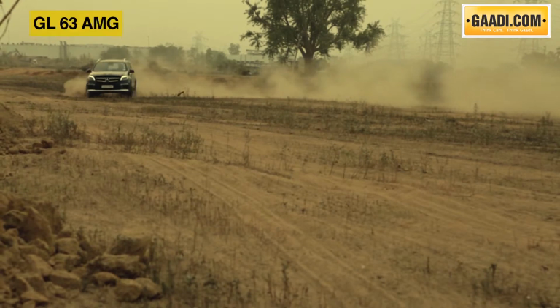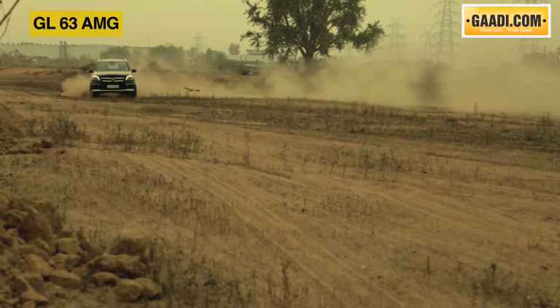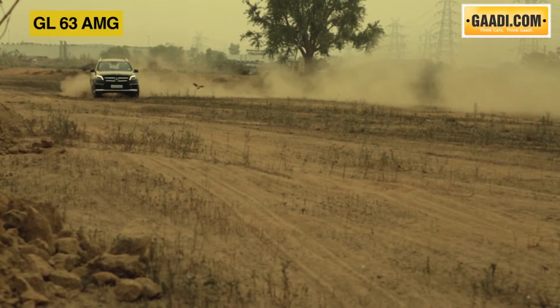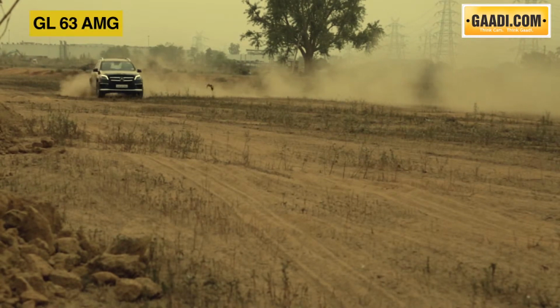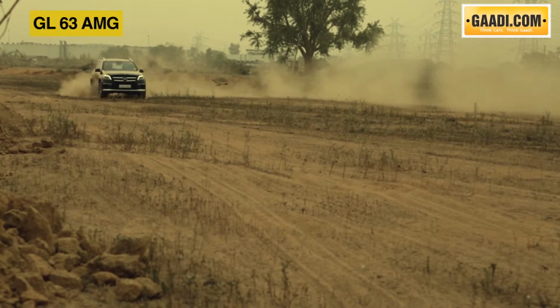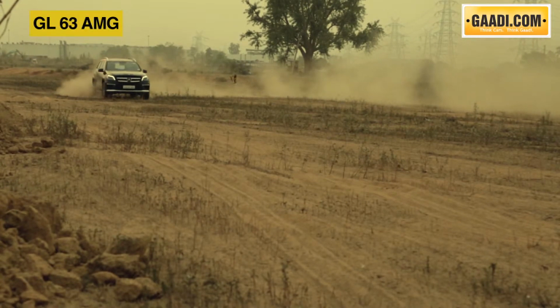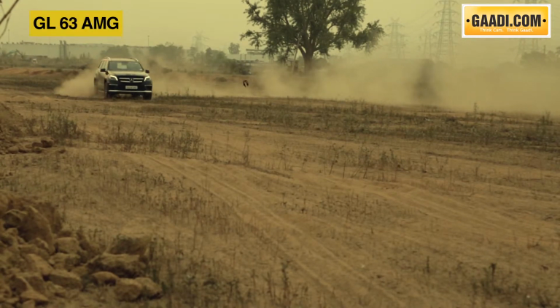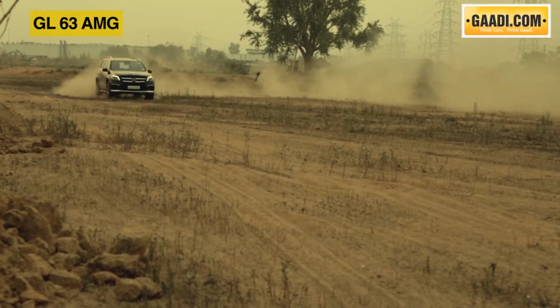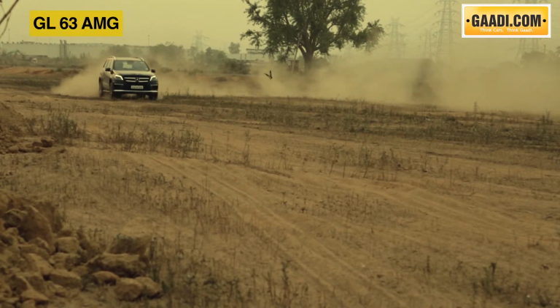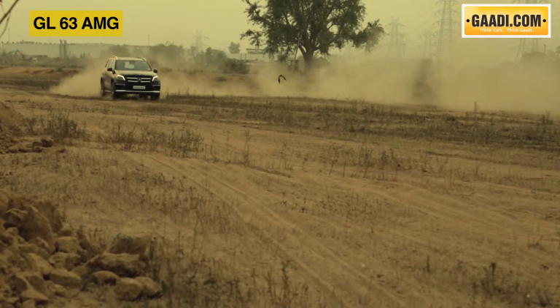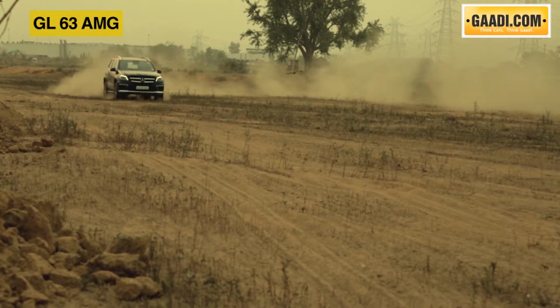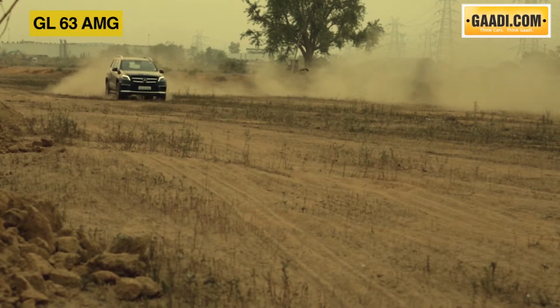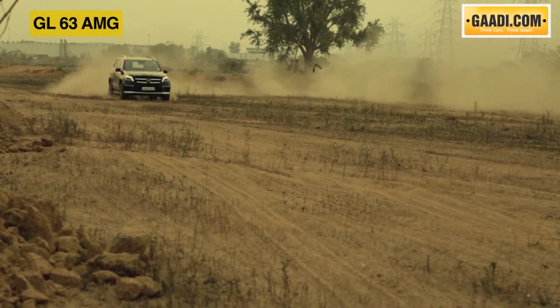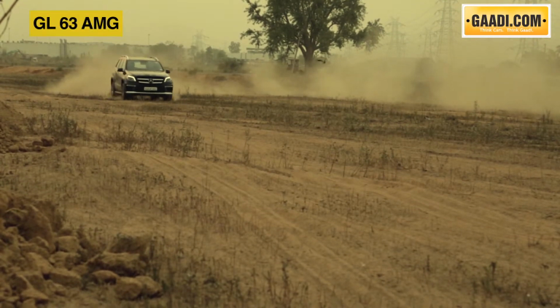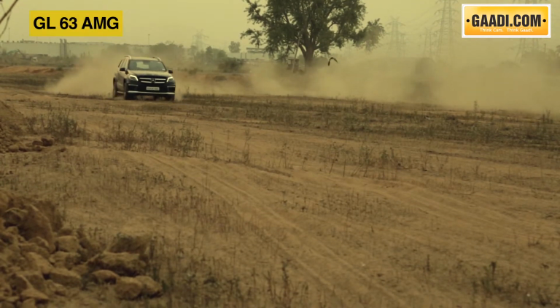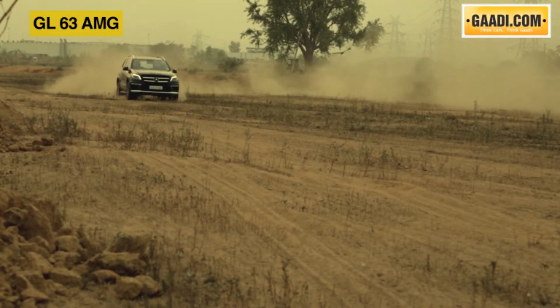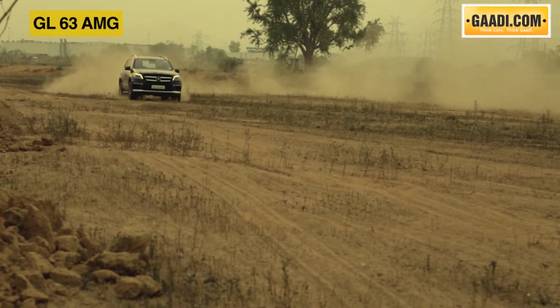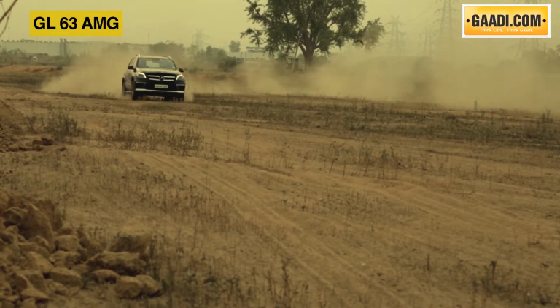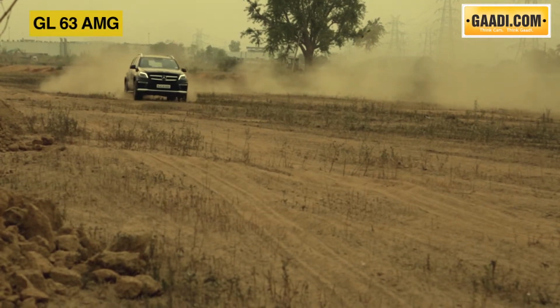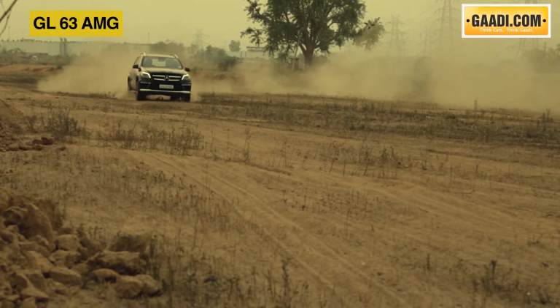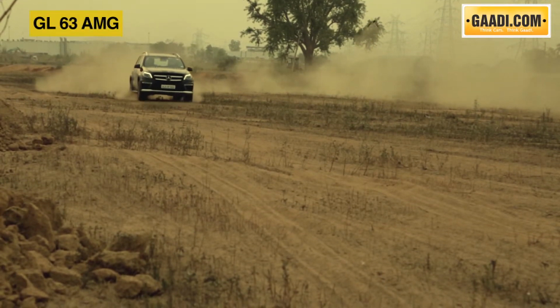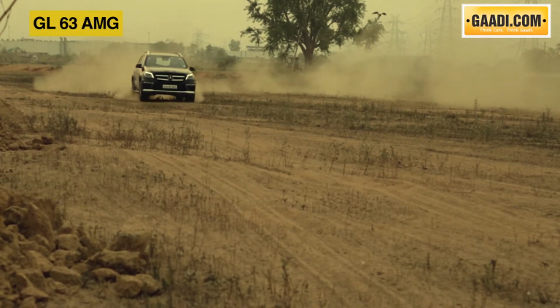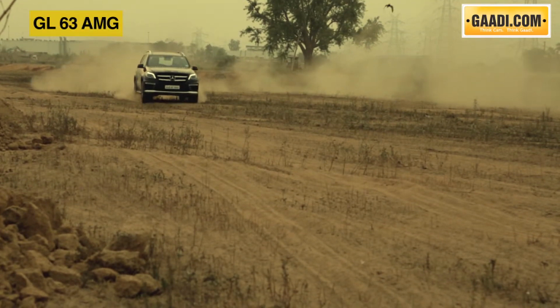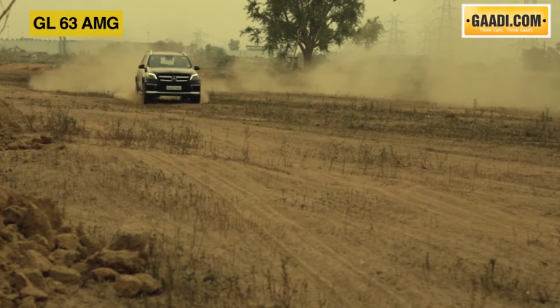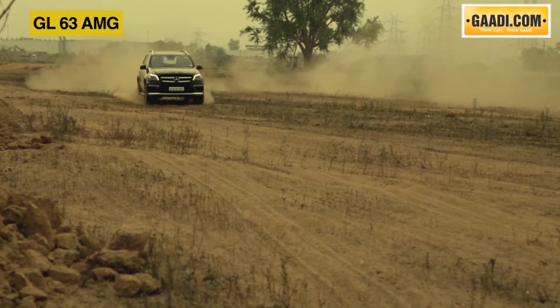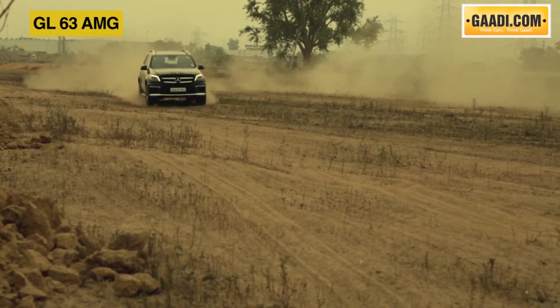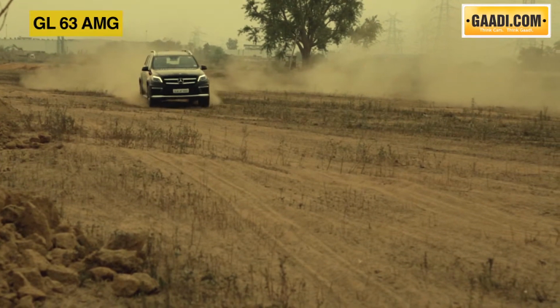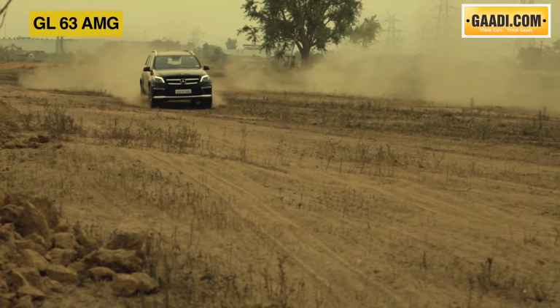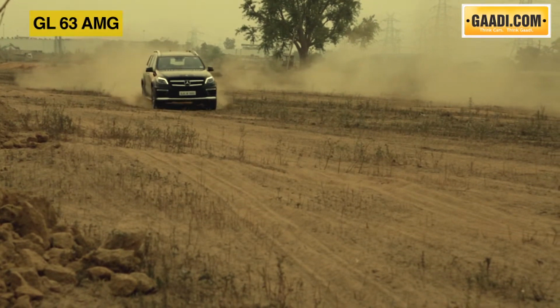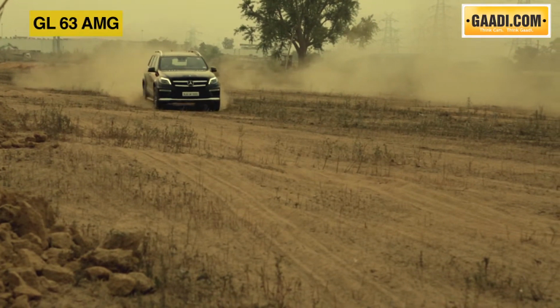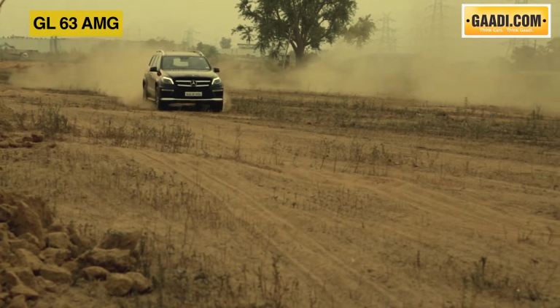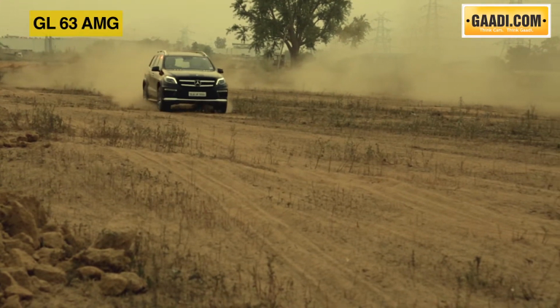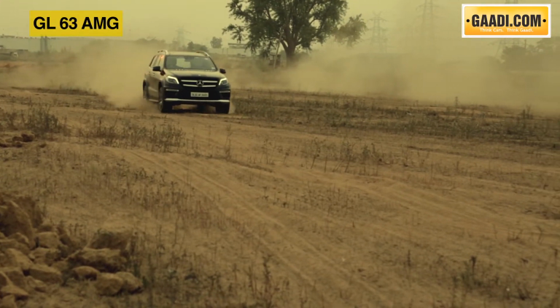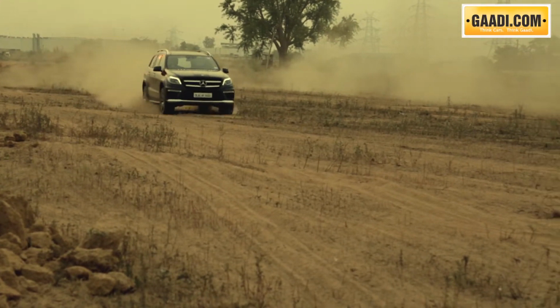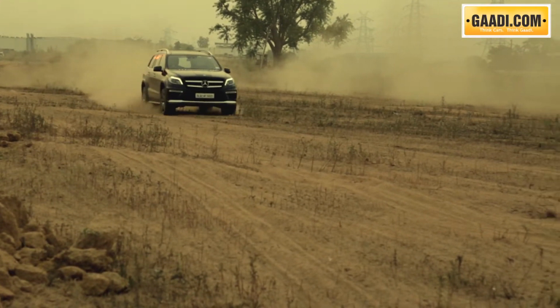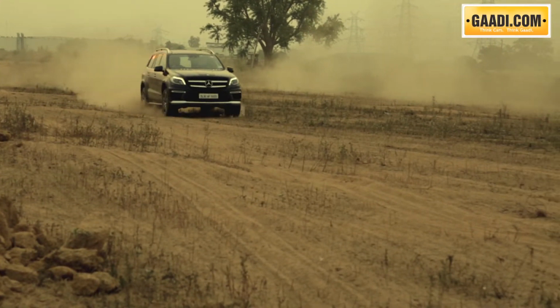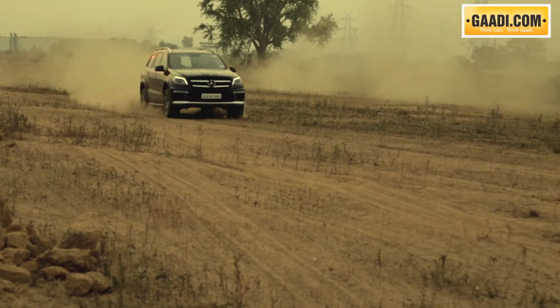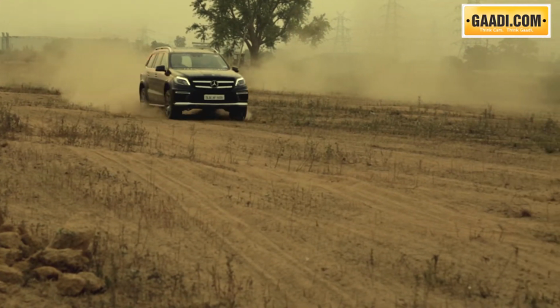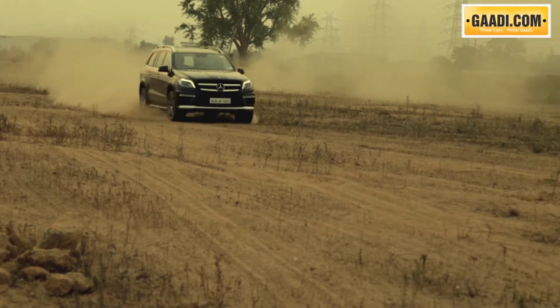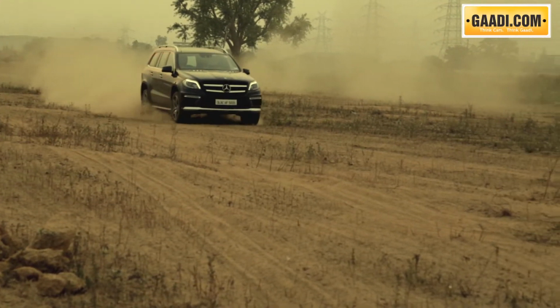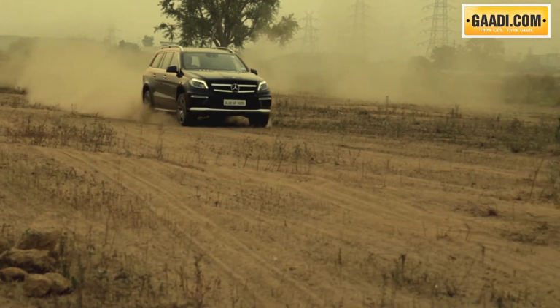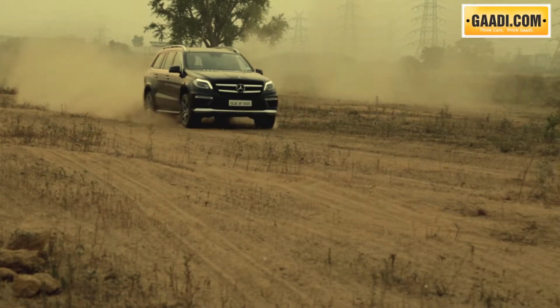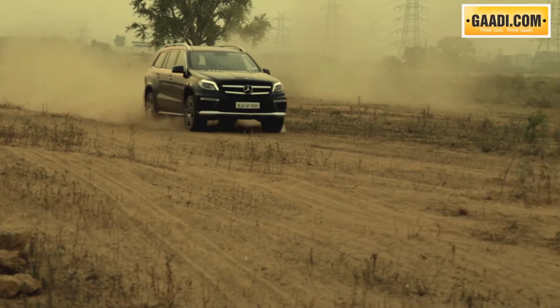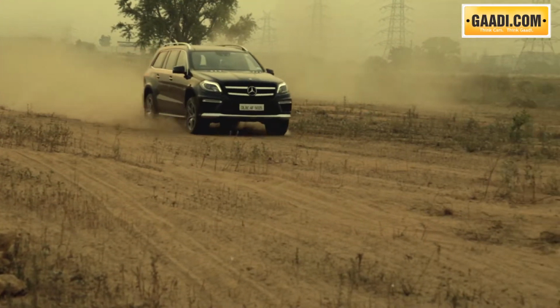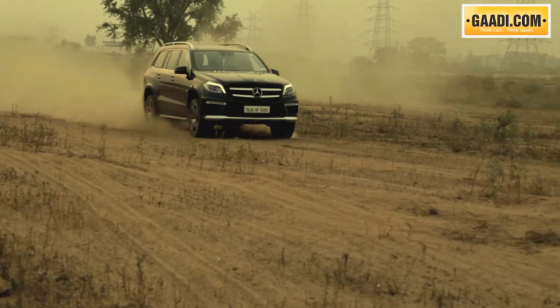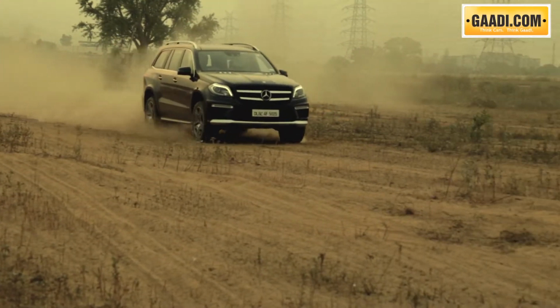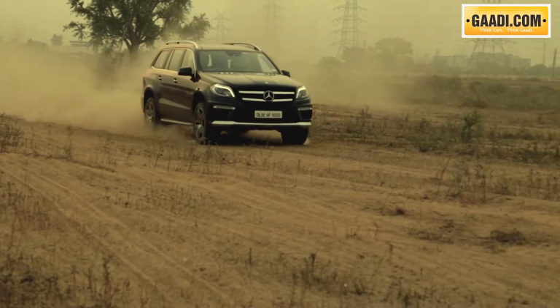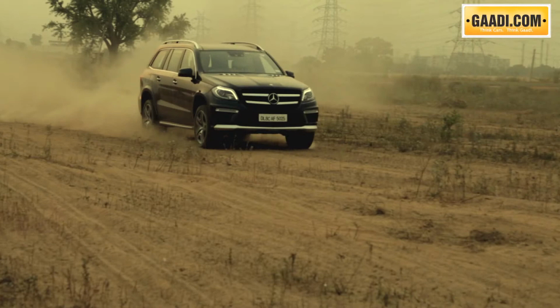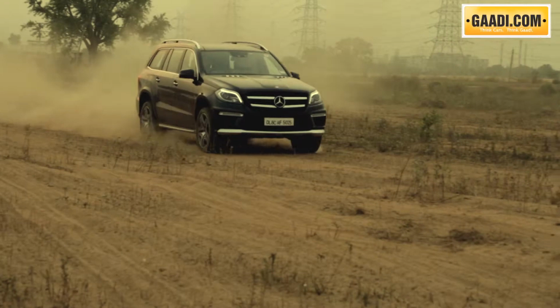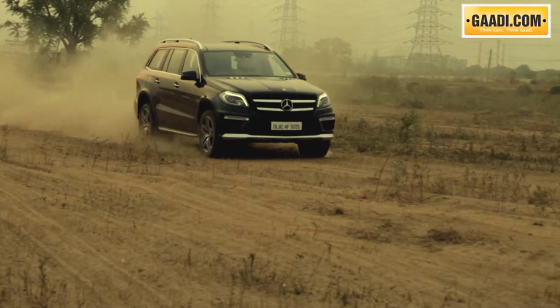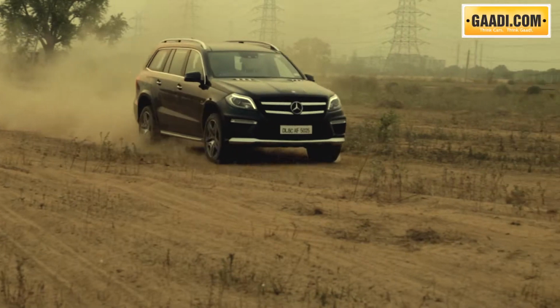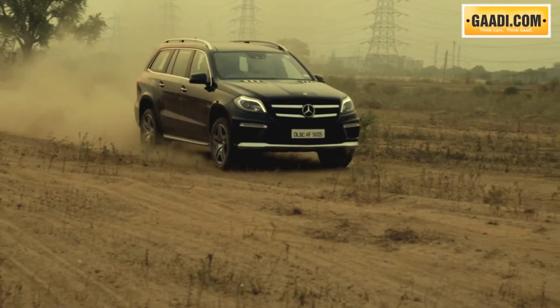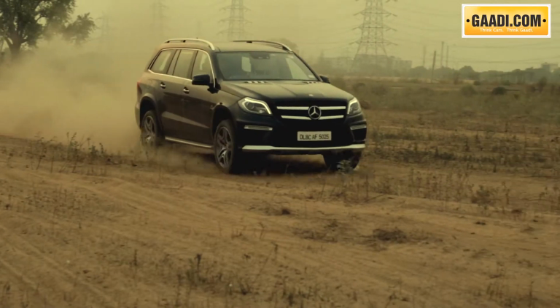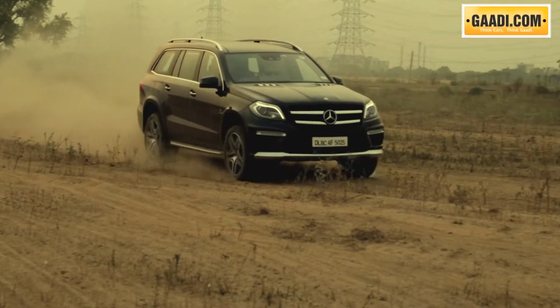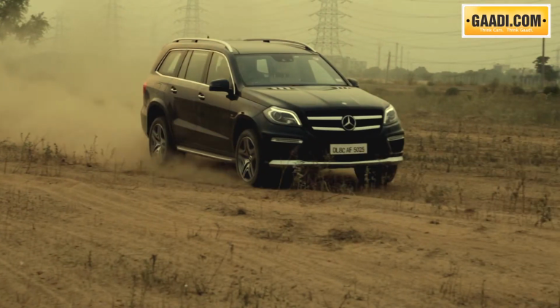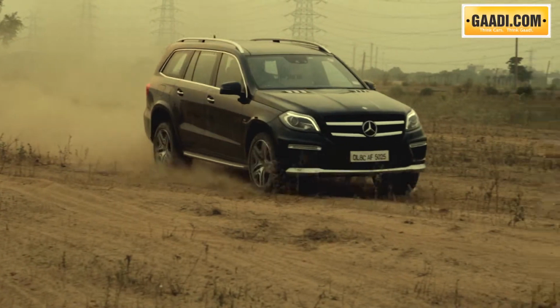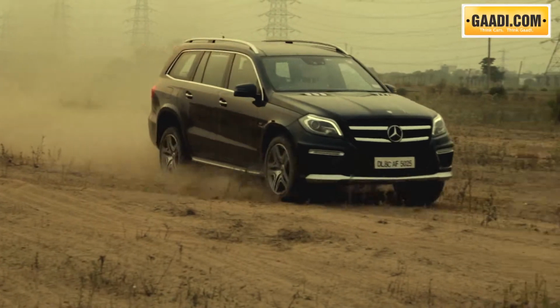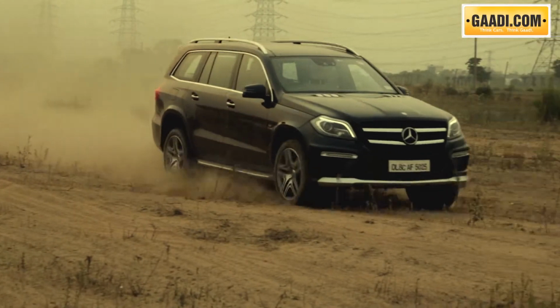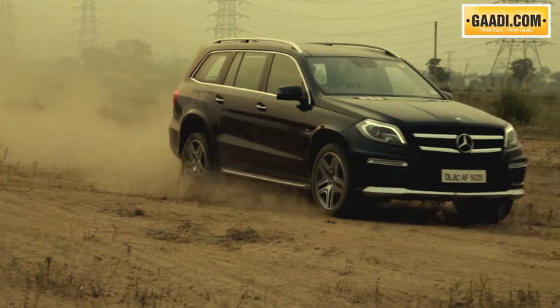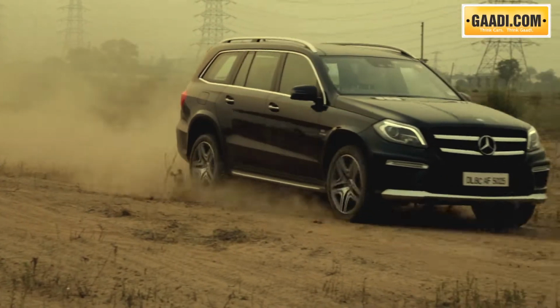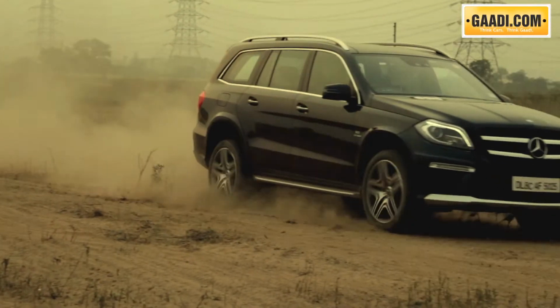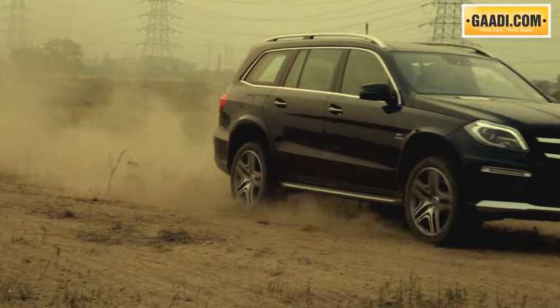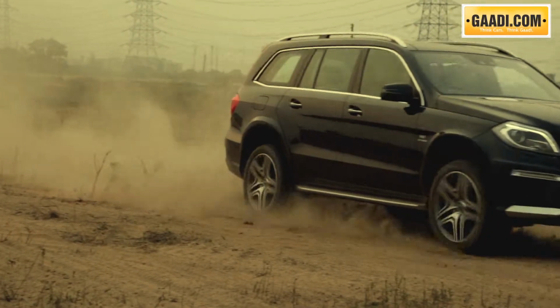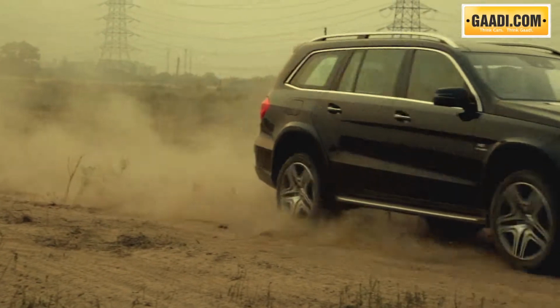It's only the road-biased tyres that give in early and can be a slight issue on really soft sand or slippery wet snow roads.